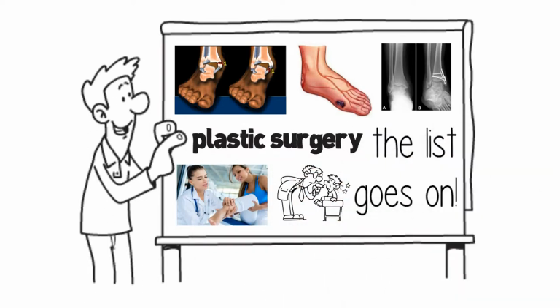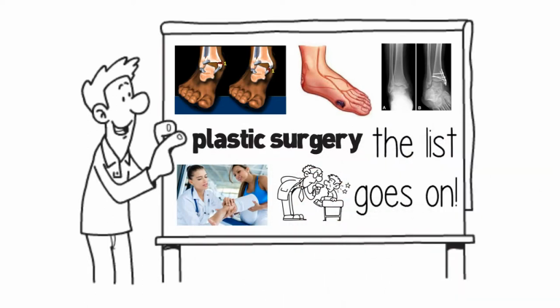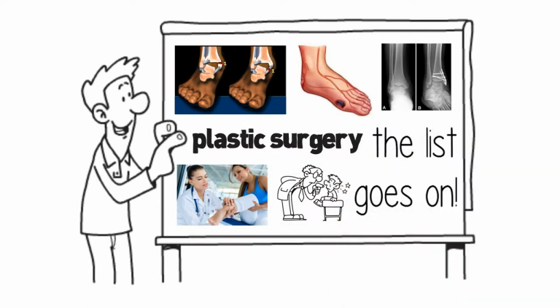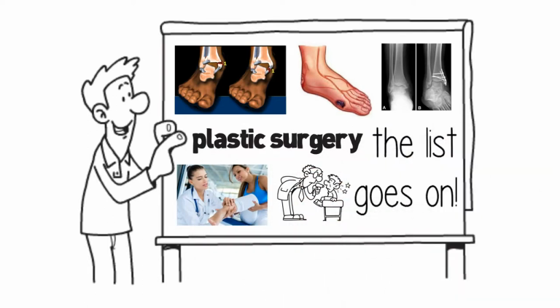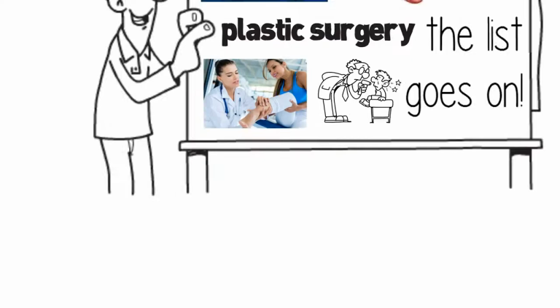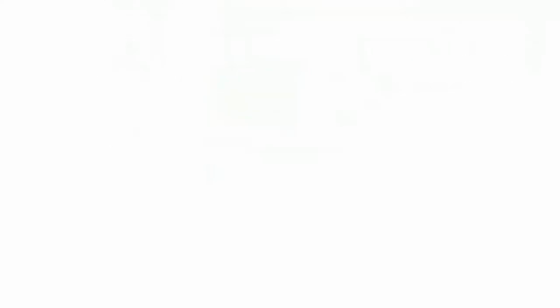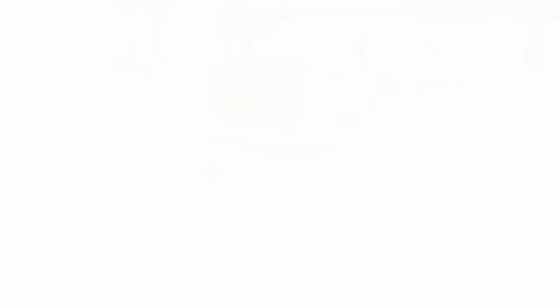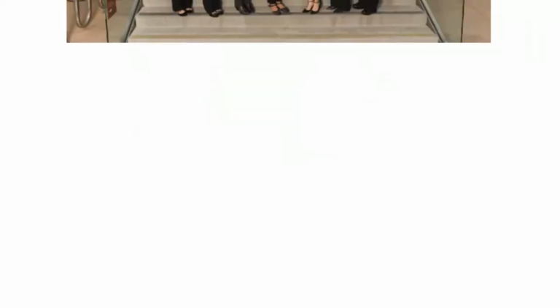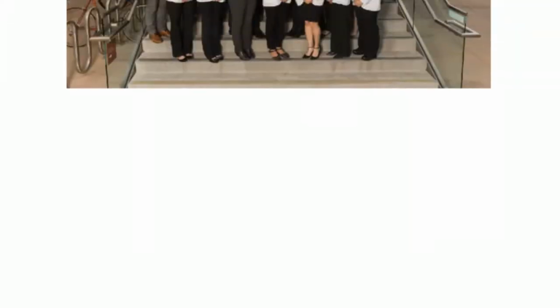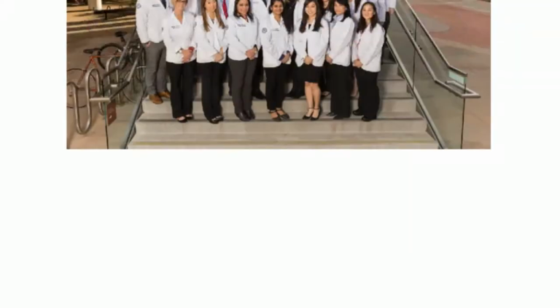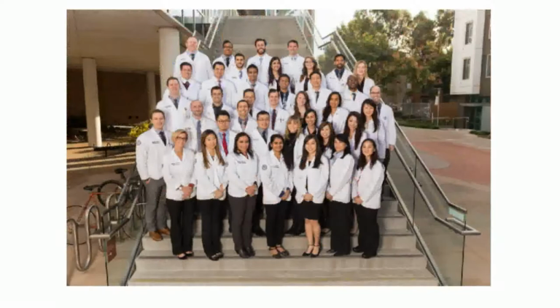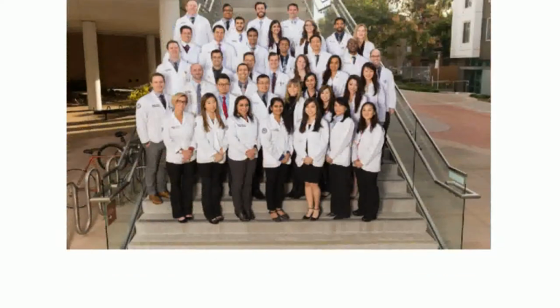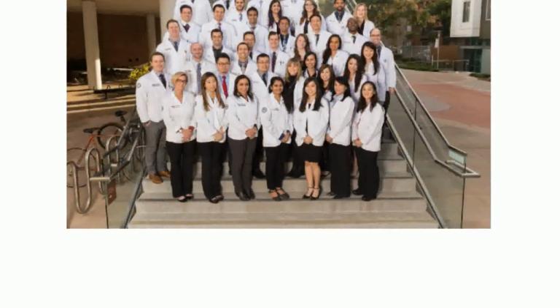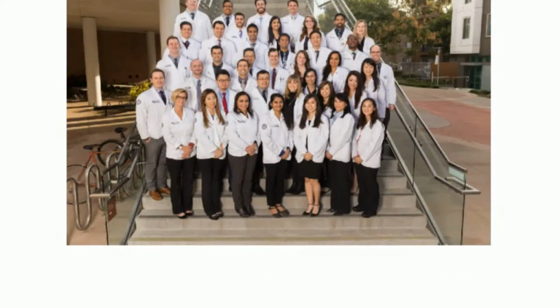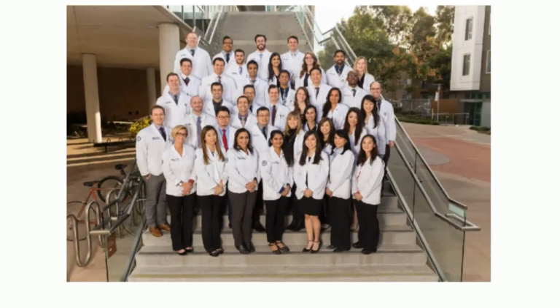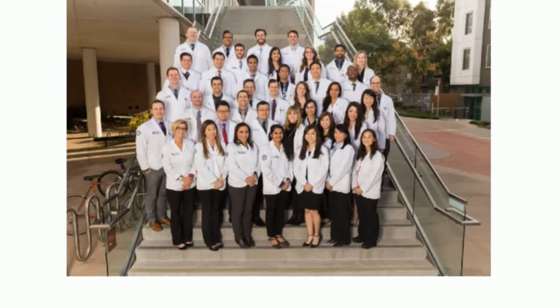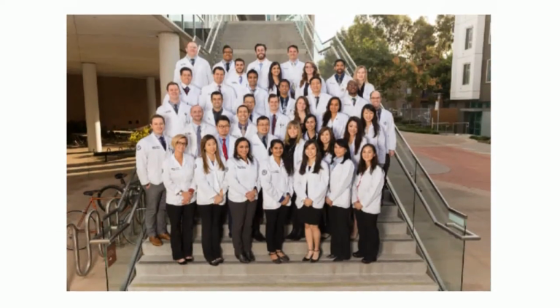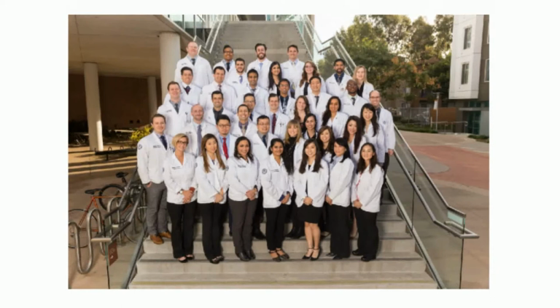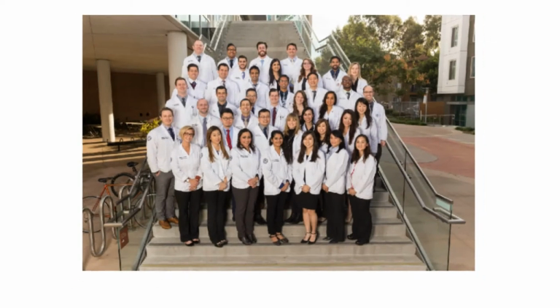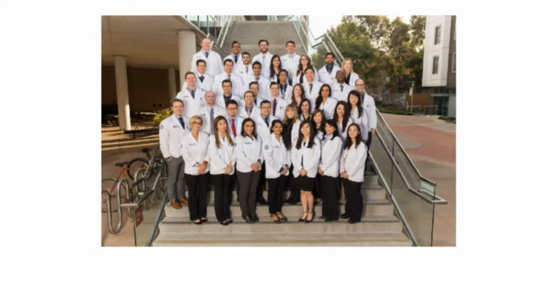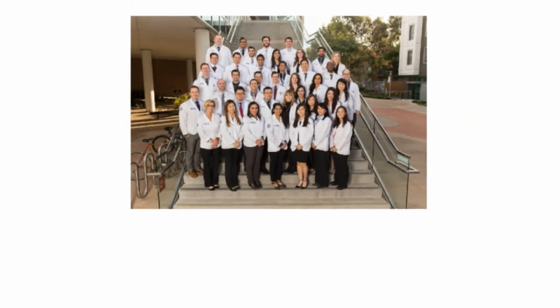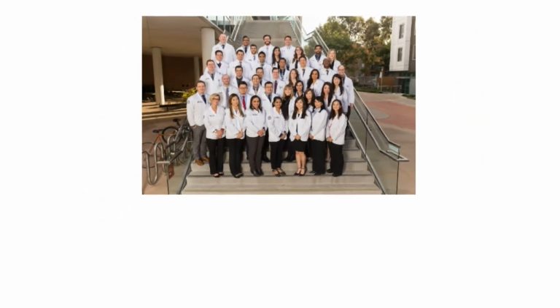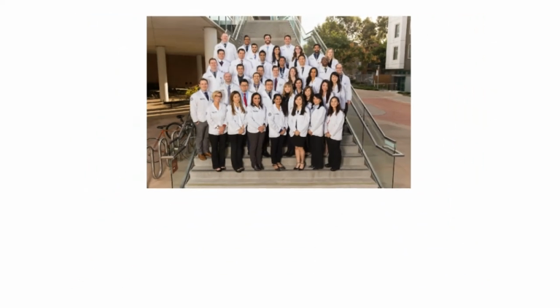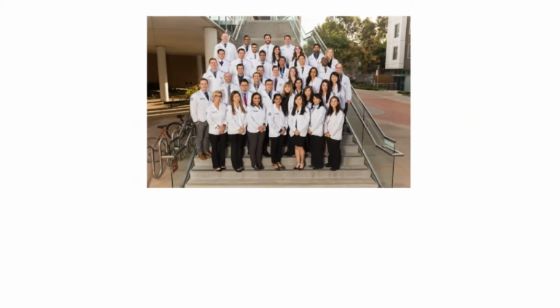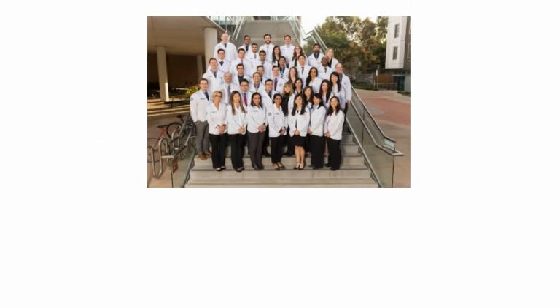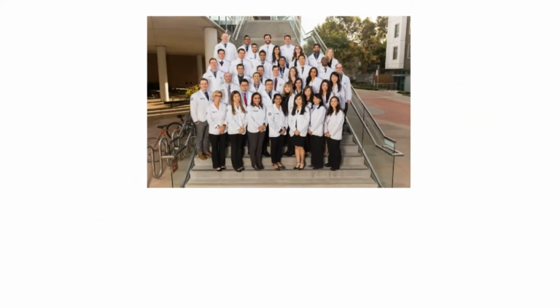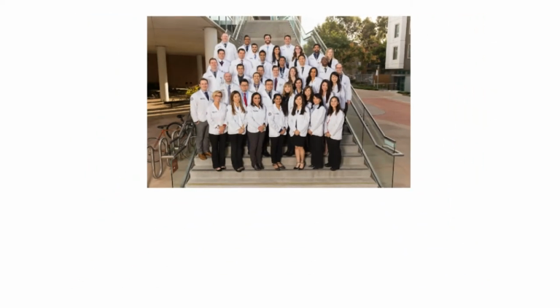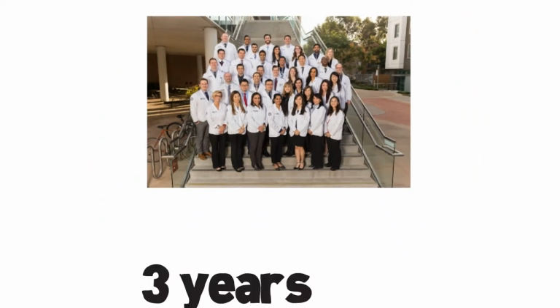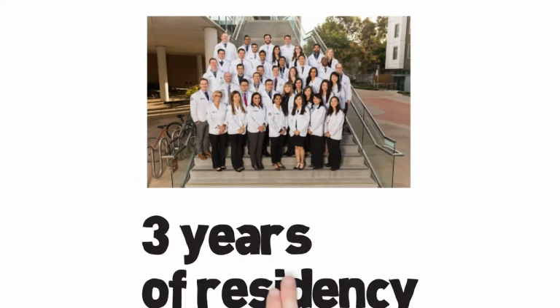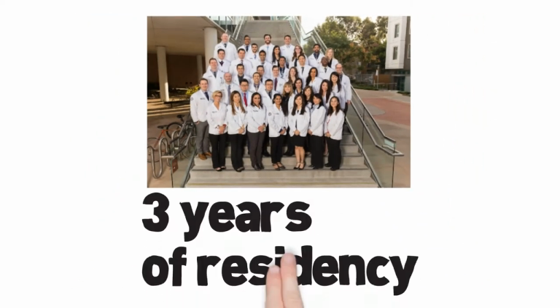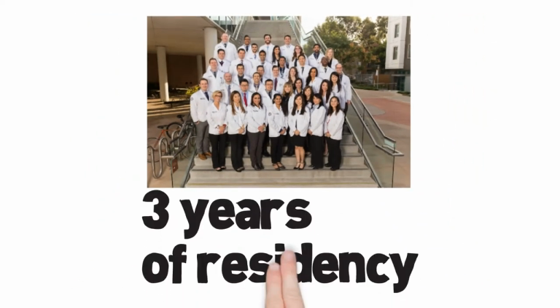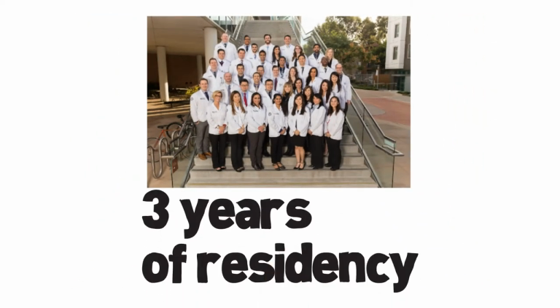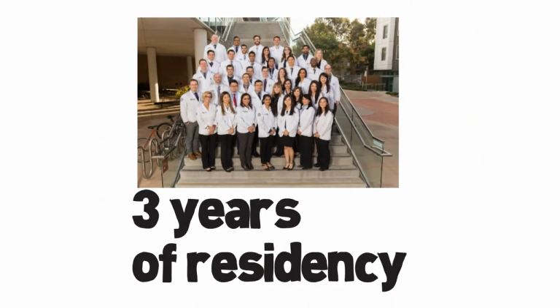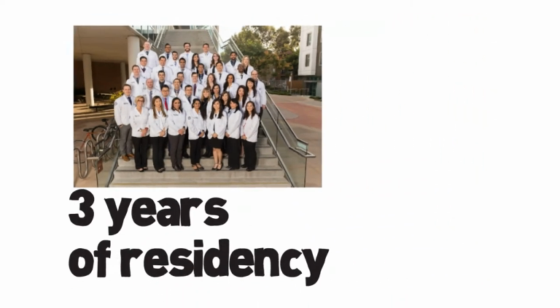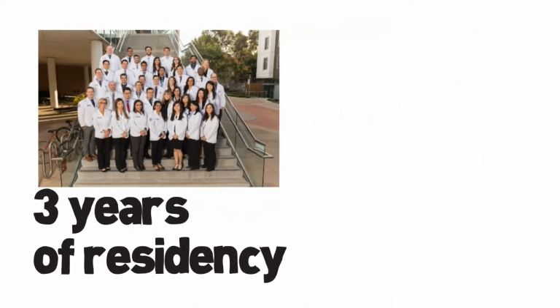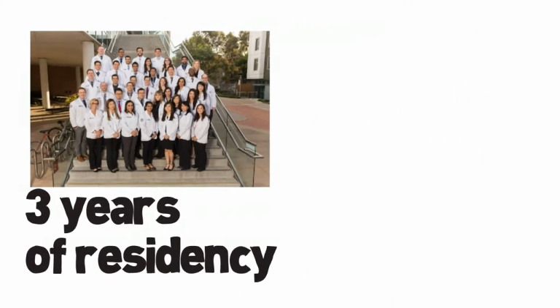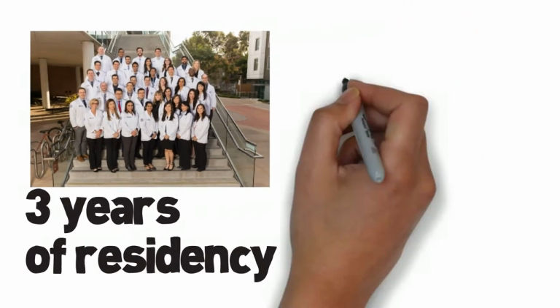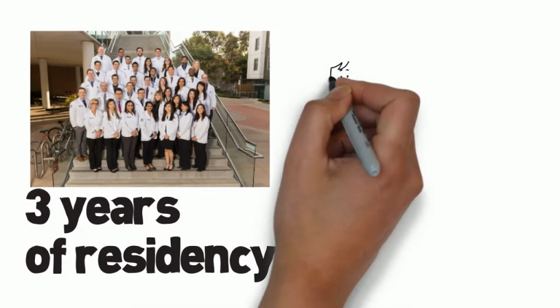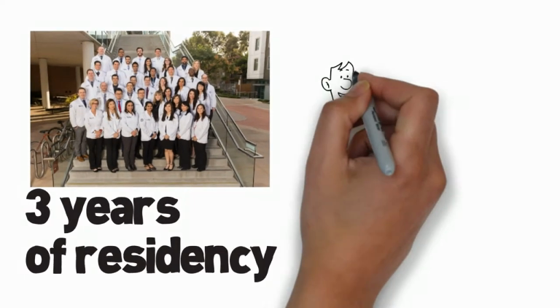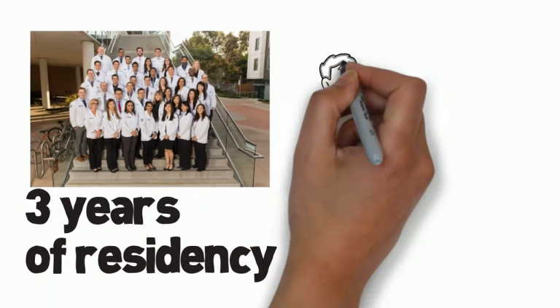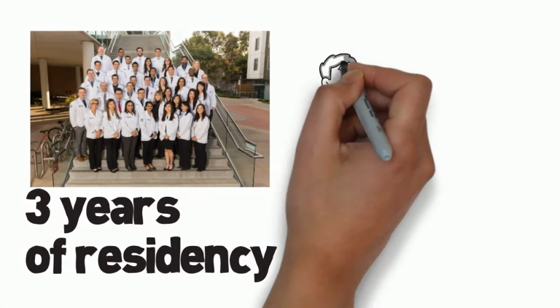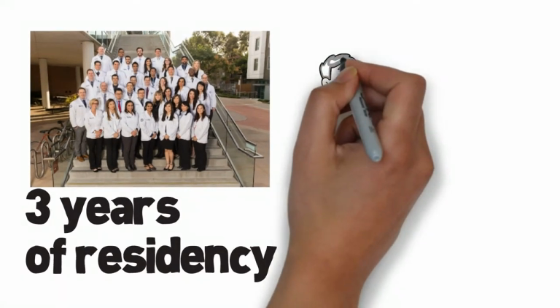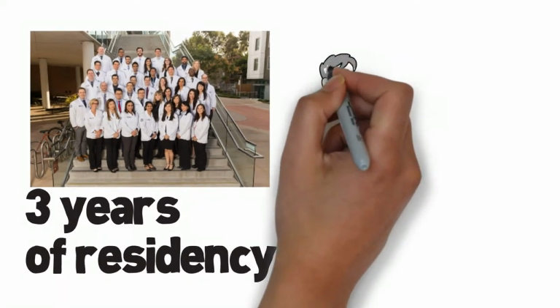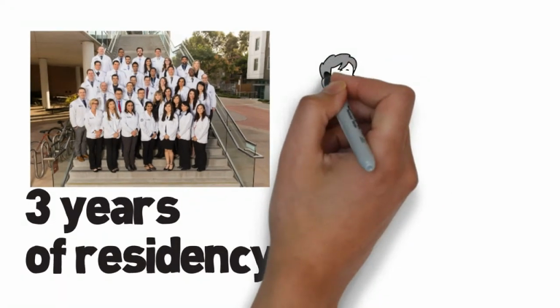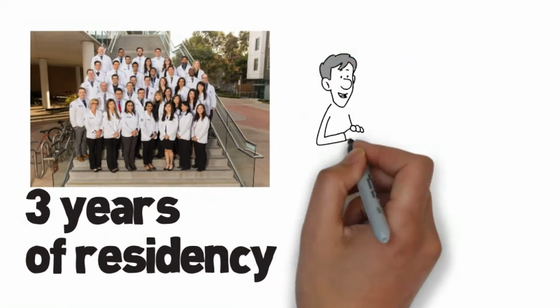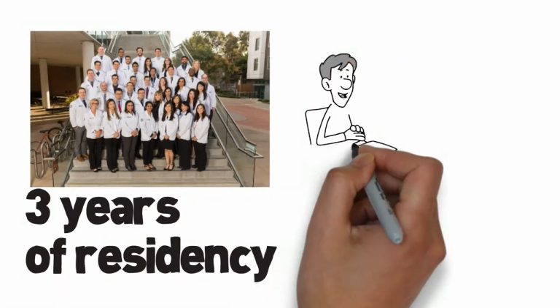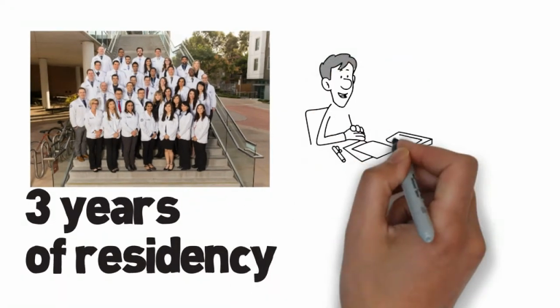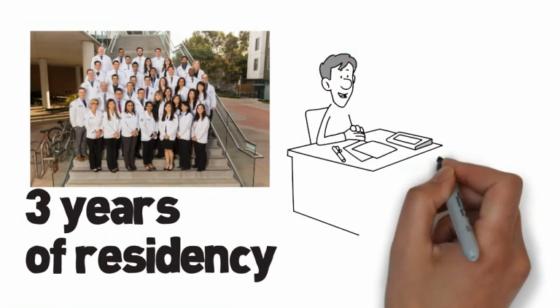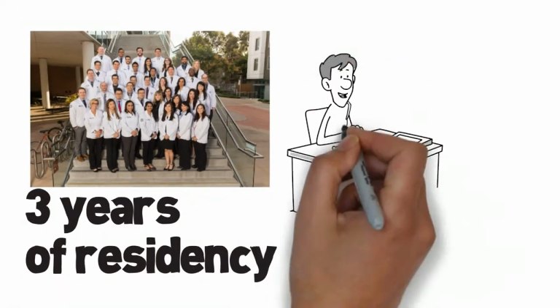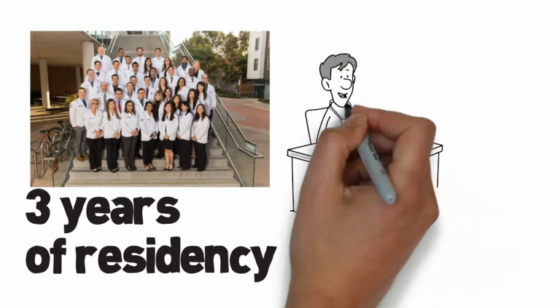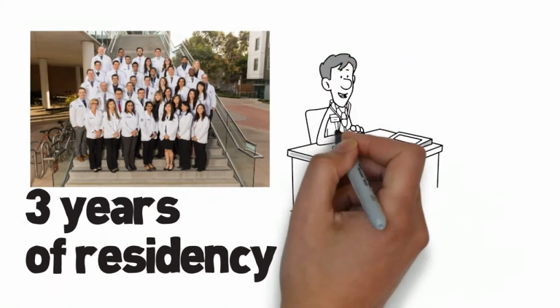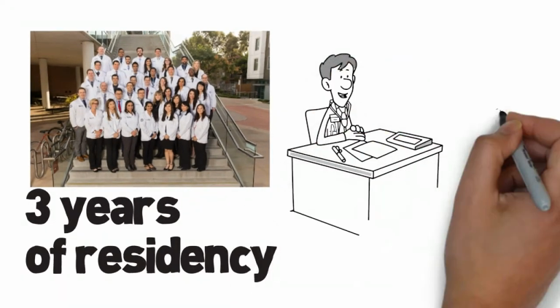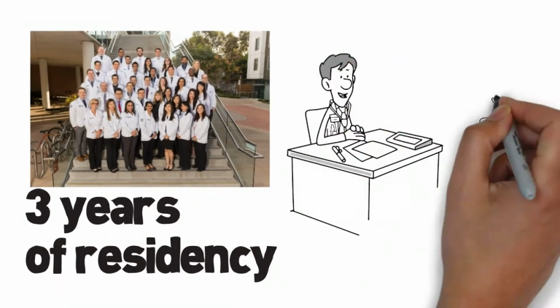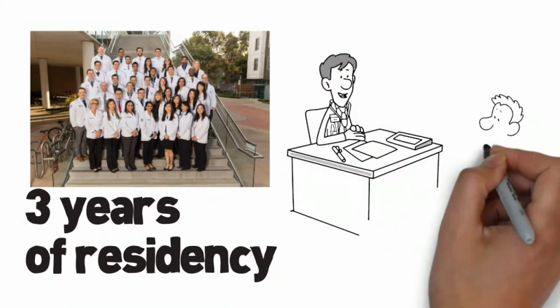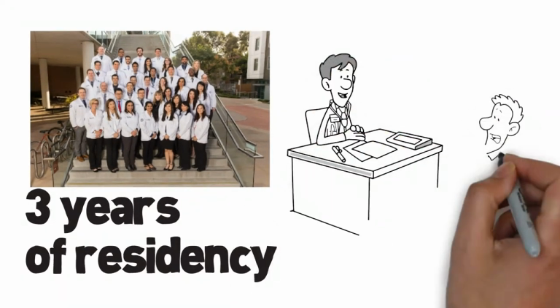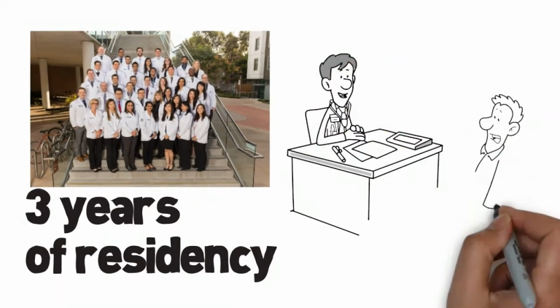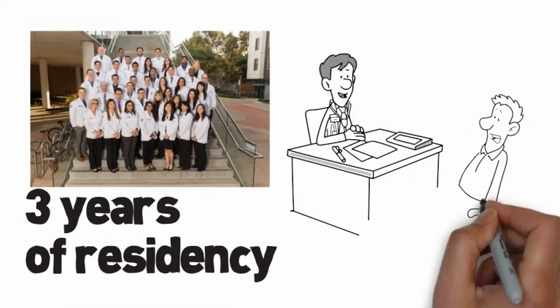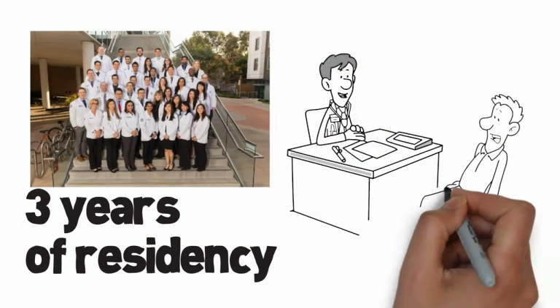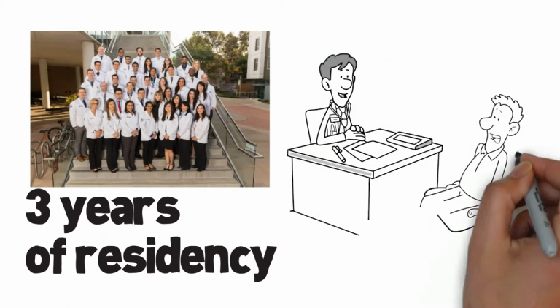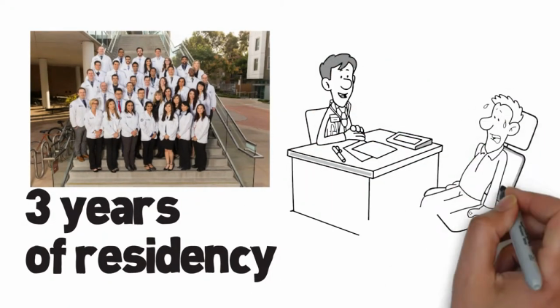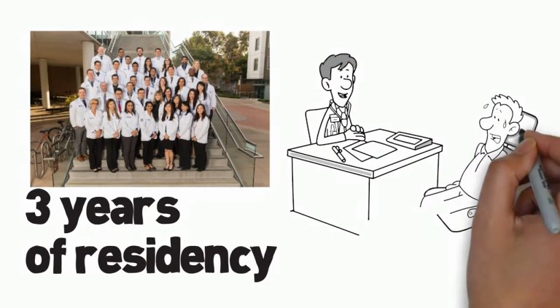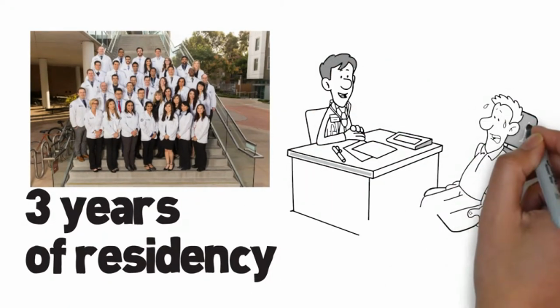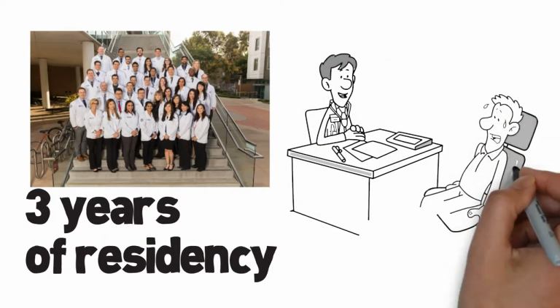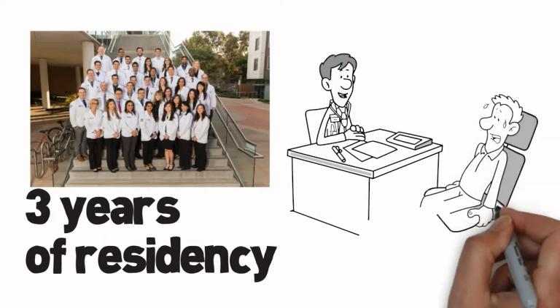With four years of medical school and three years of residency, you are prepared to comprehensively care for your patients.